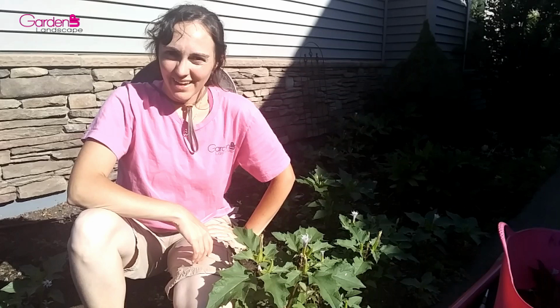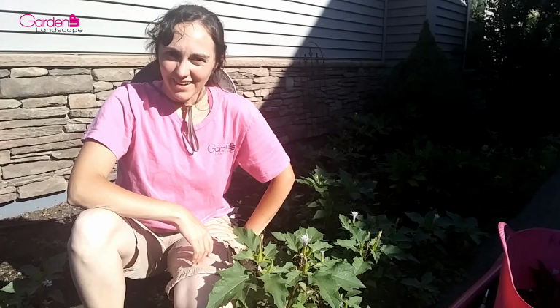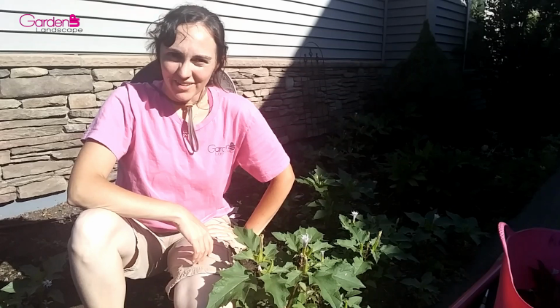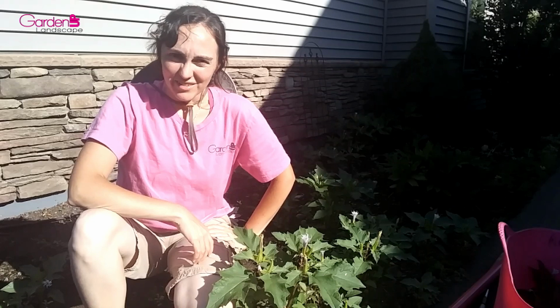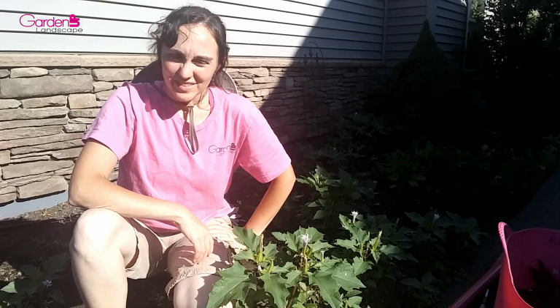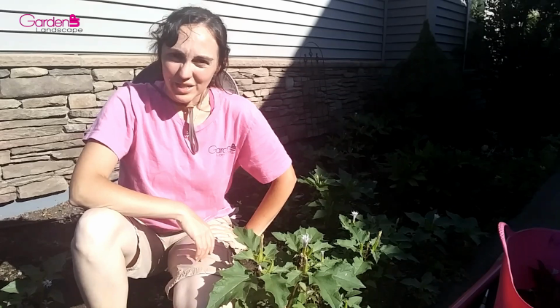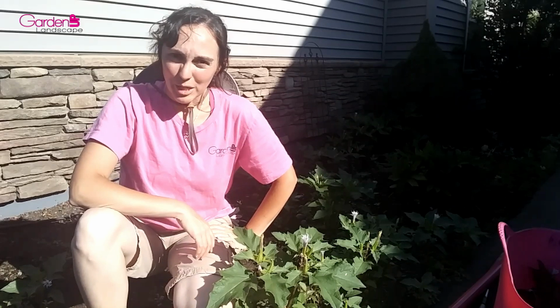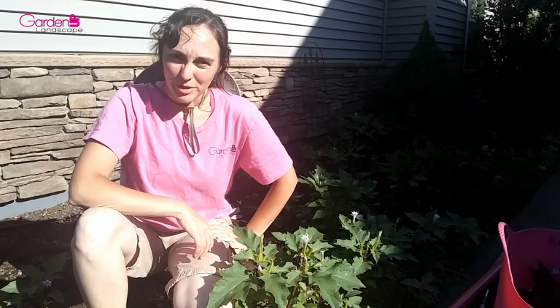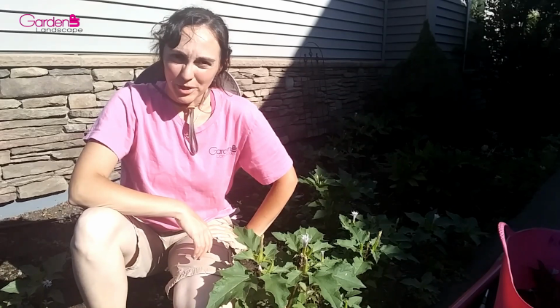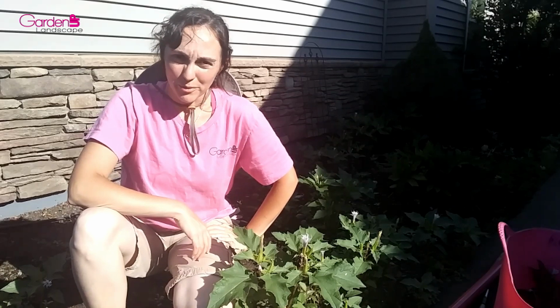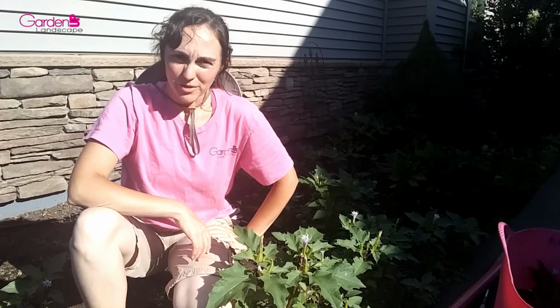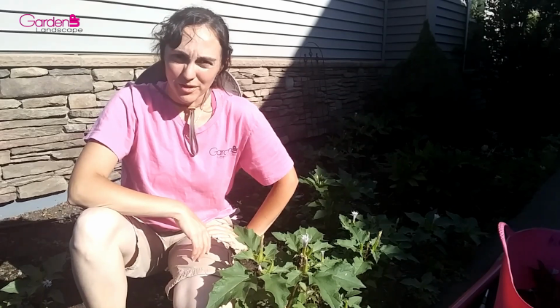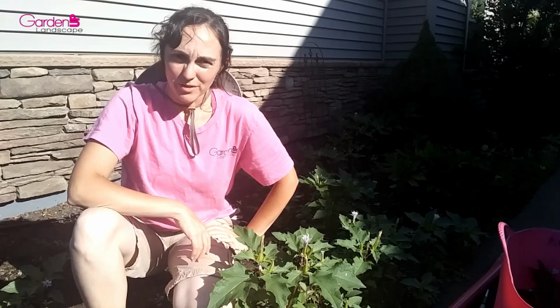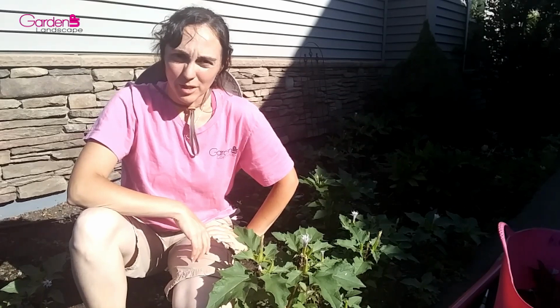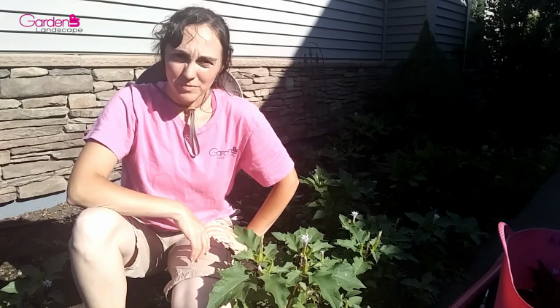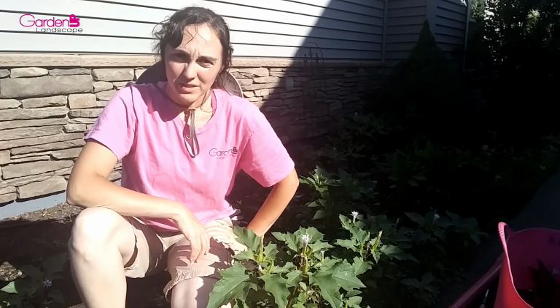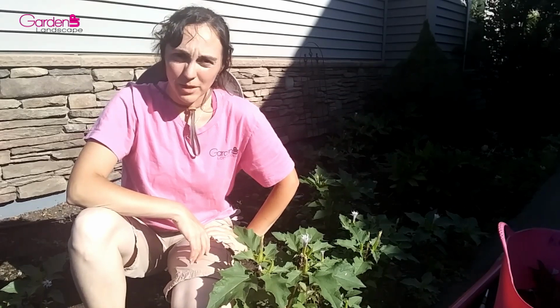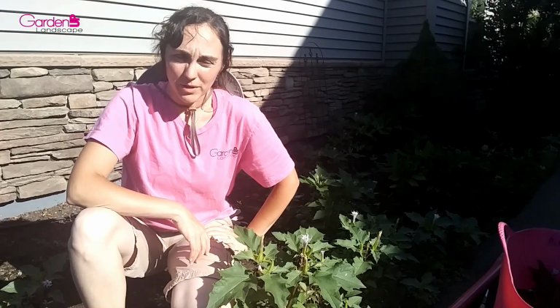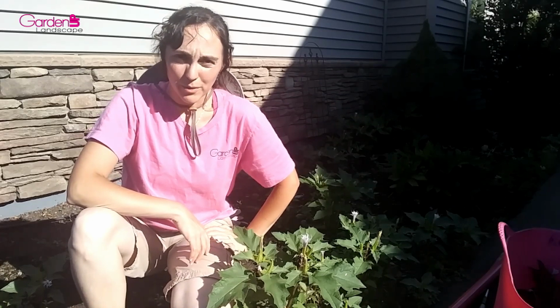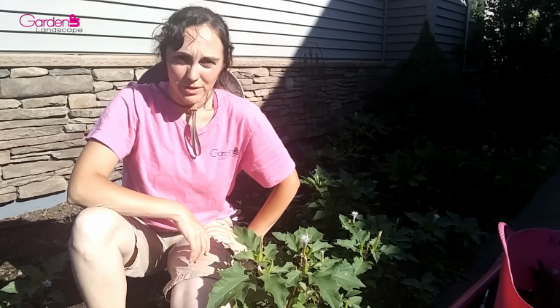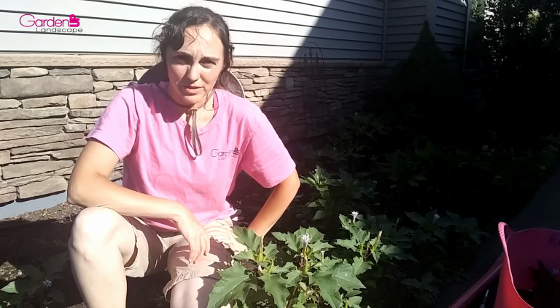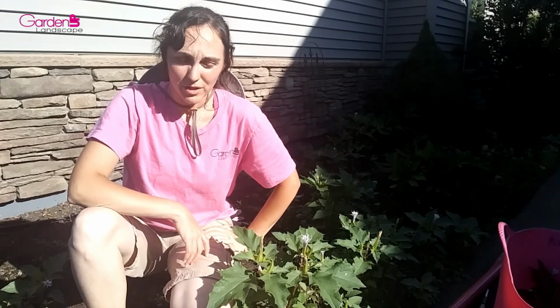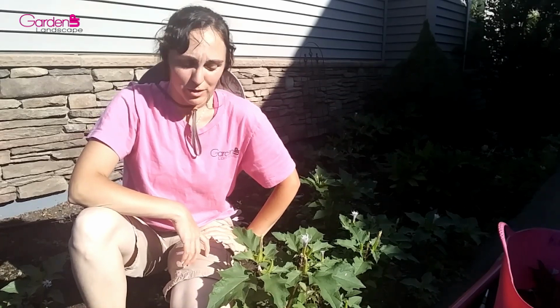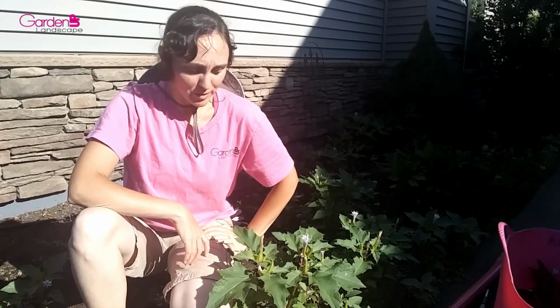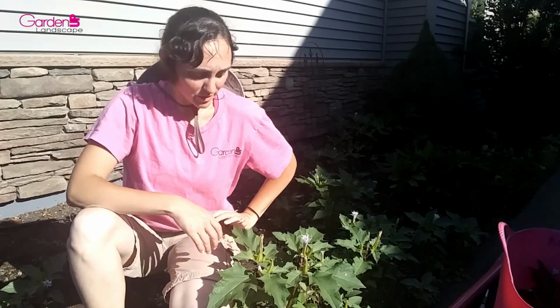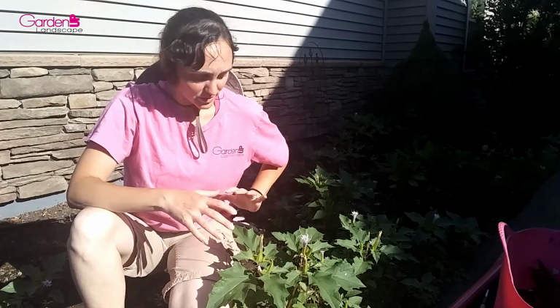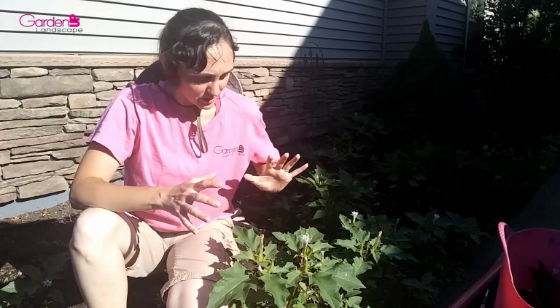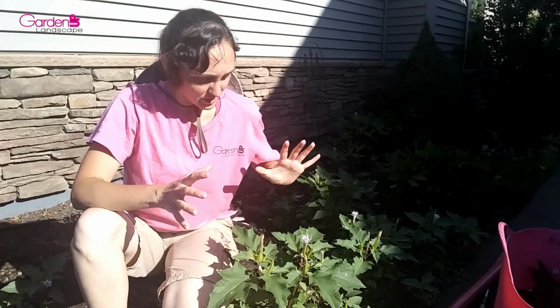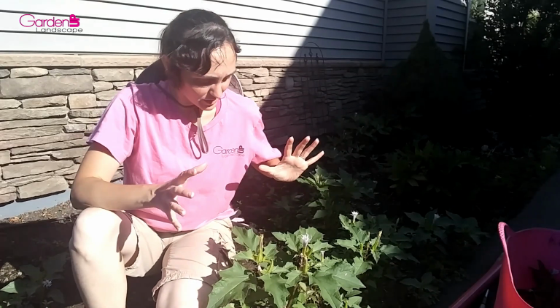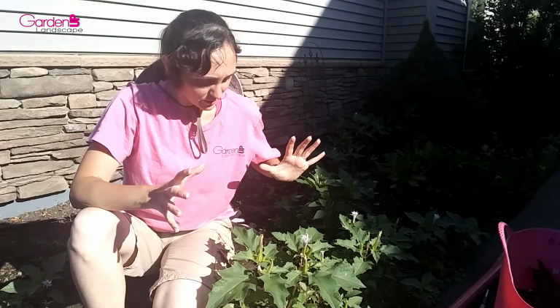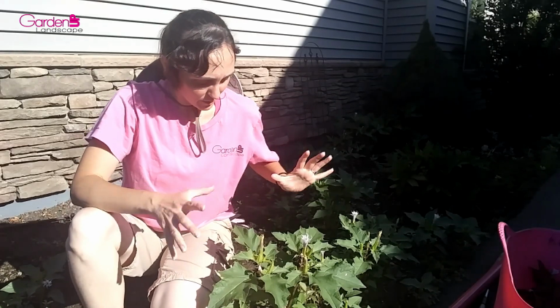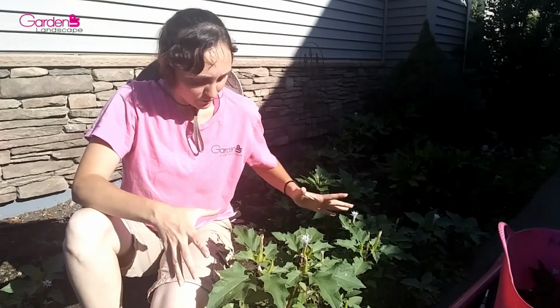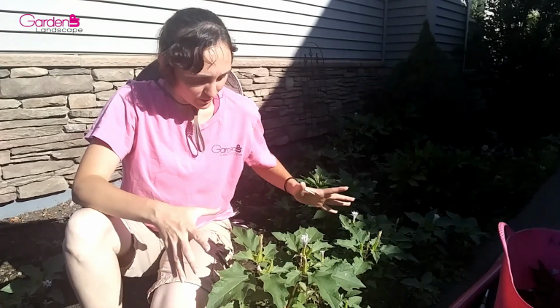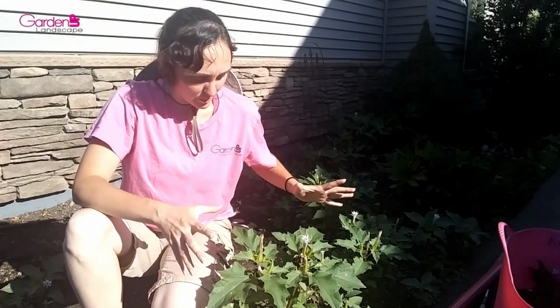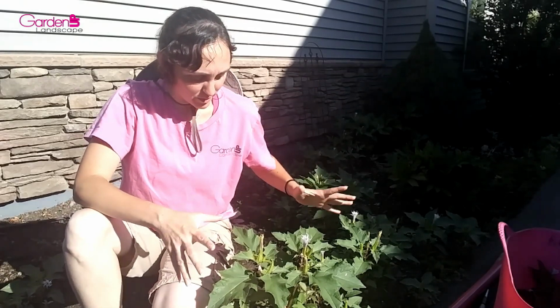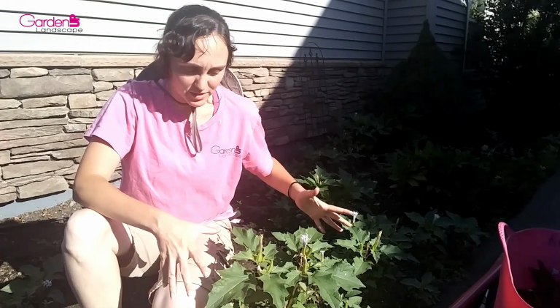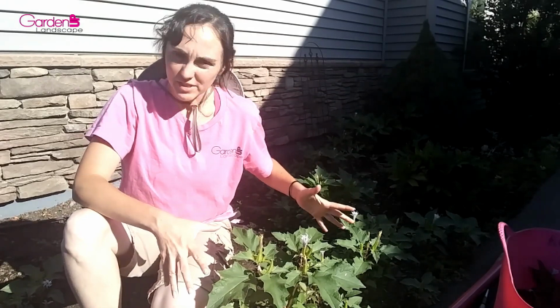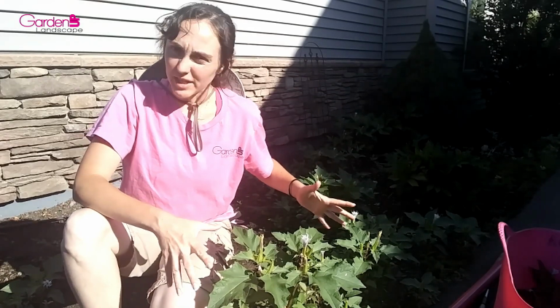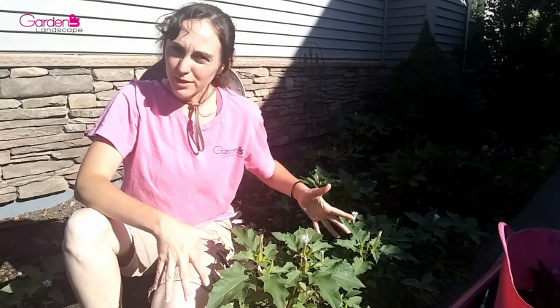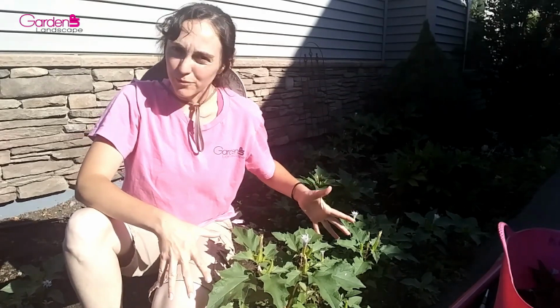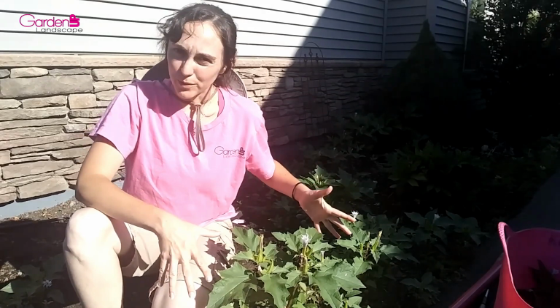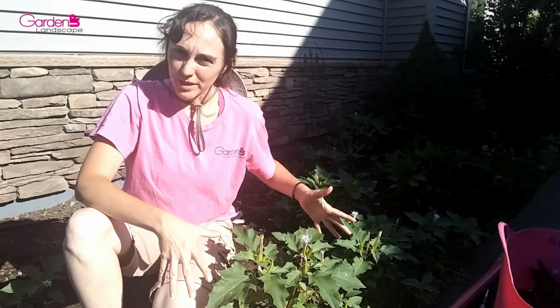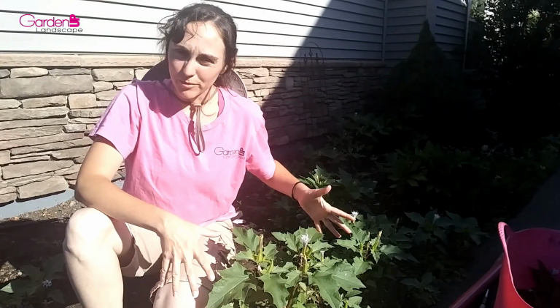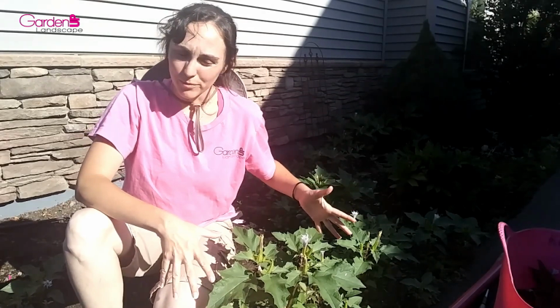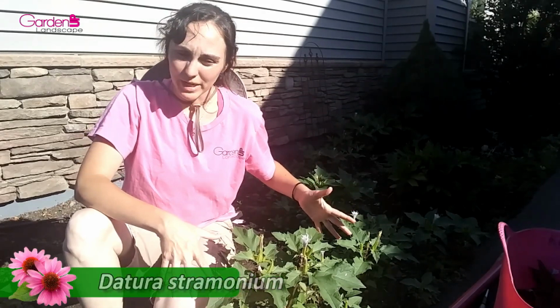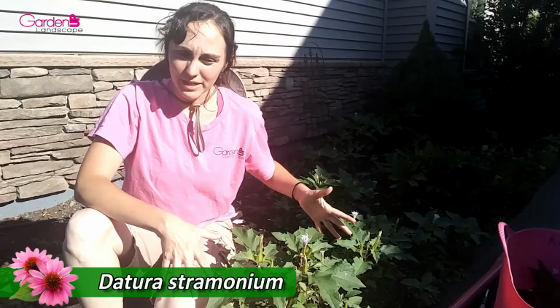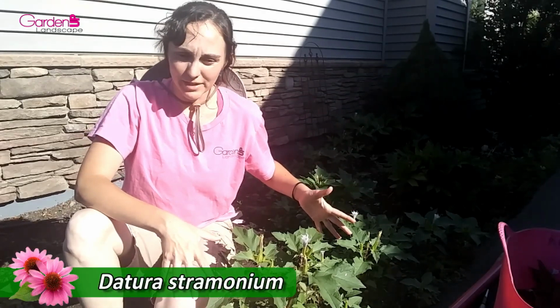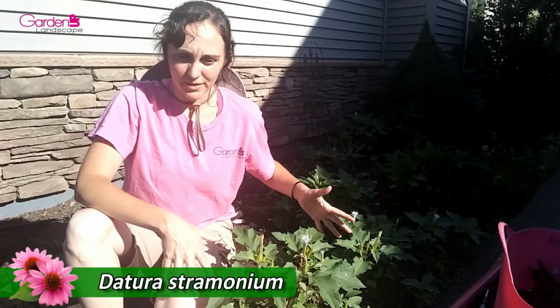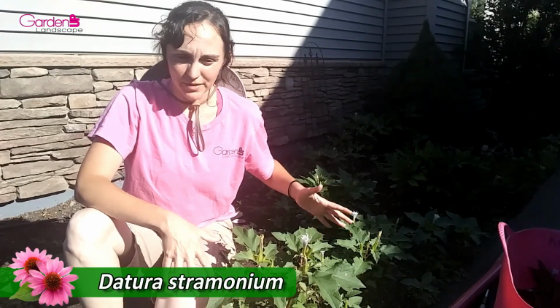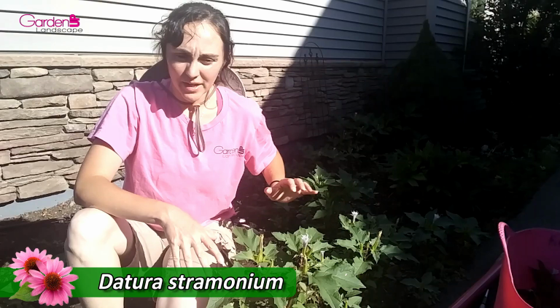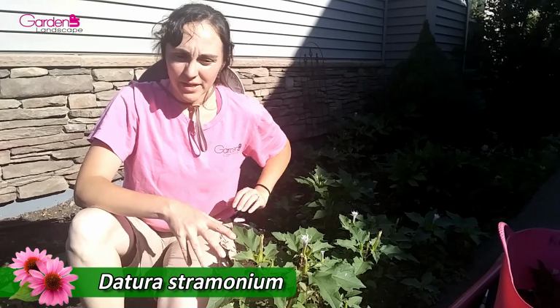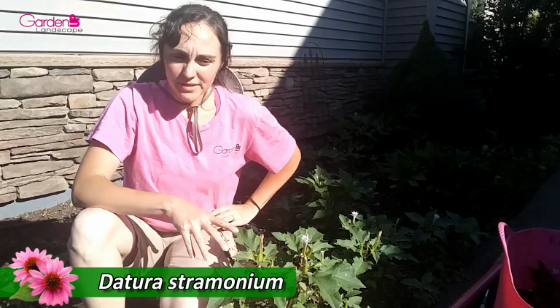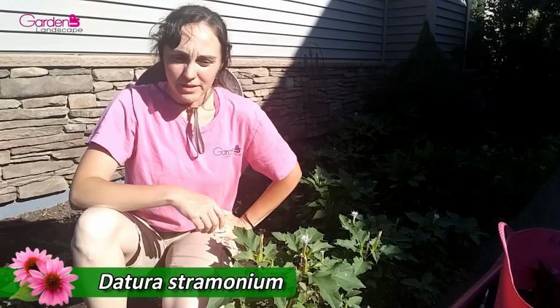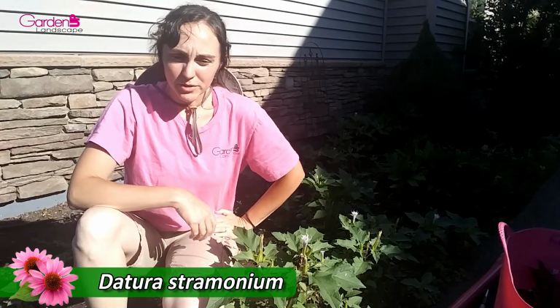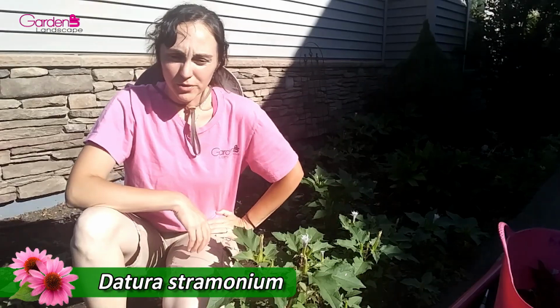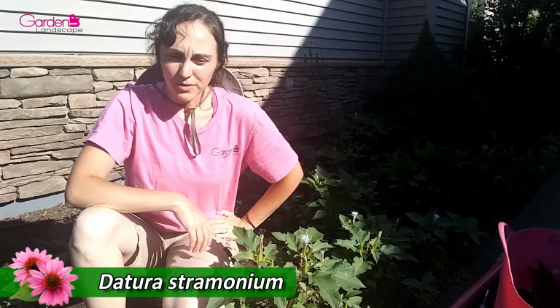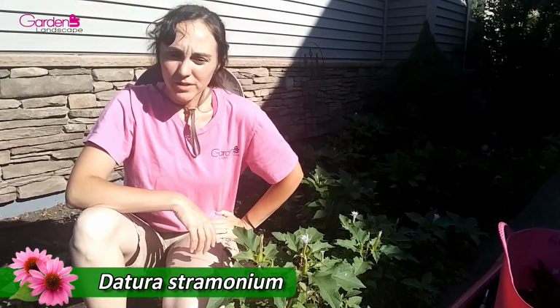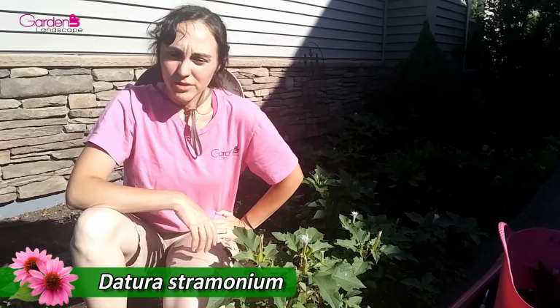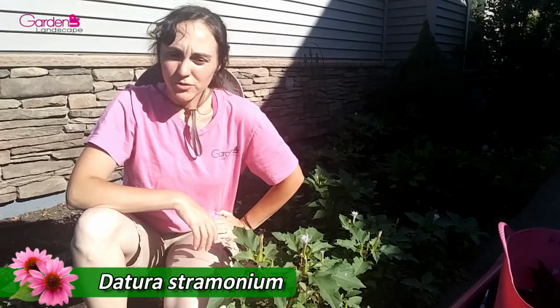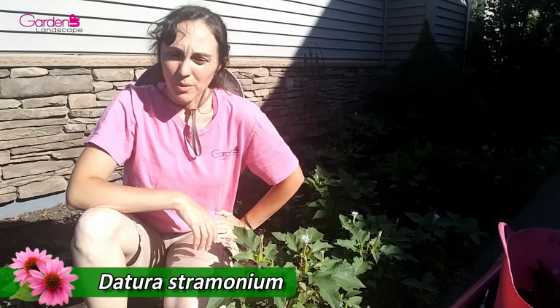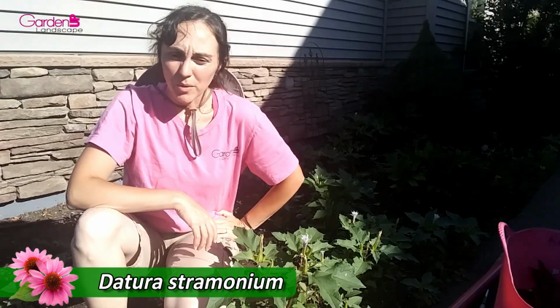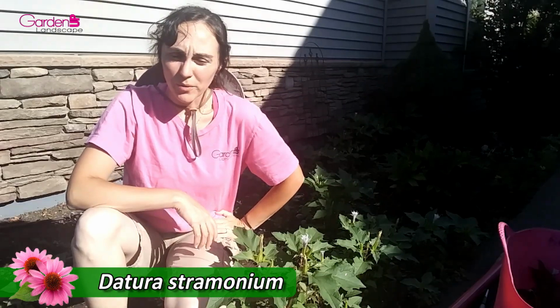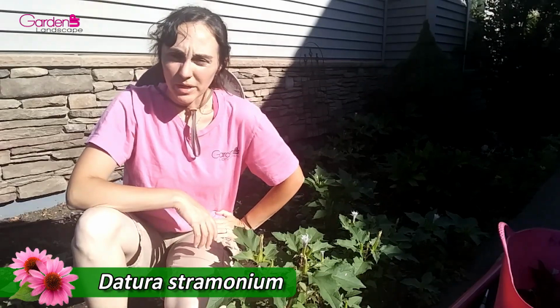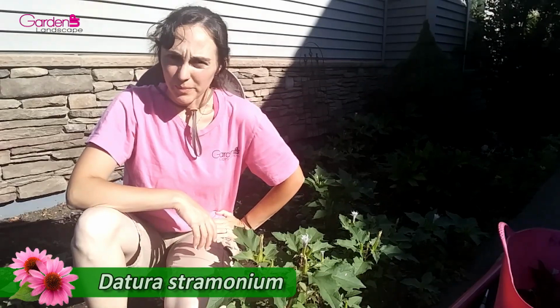Hey gardeners, Amy here with Garden Up. Today what I want to talk about is this fabulous native weed right here, Datura stramonium.